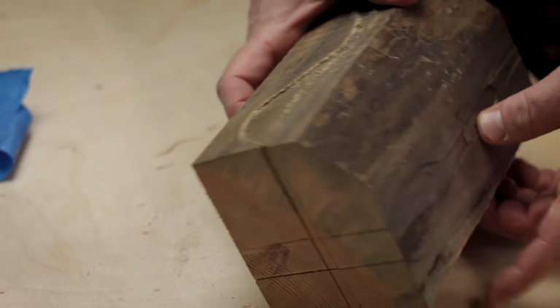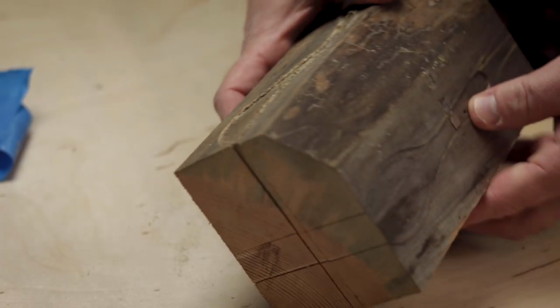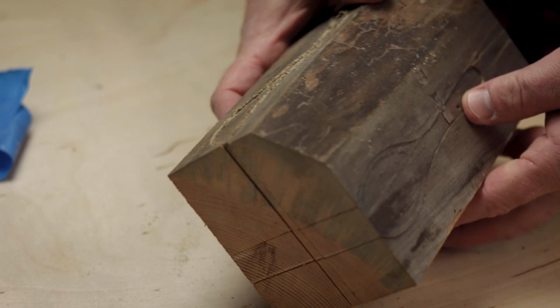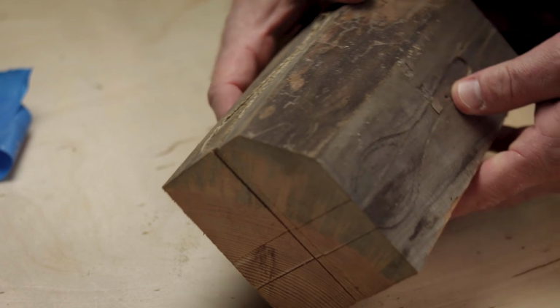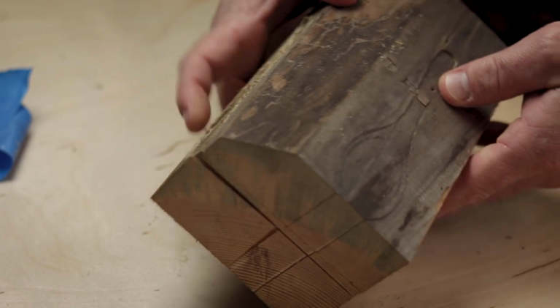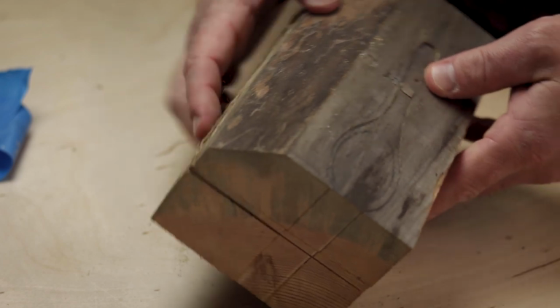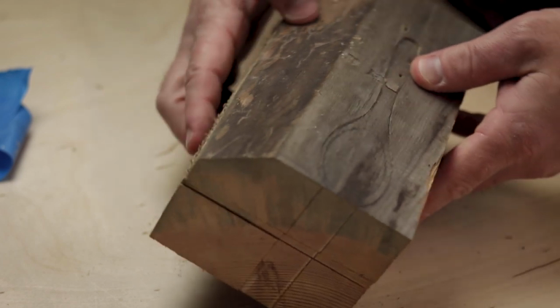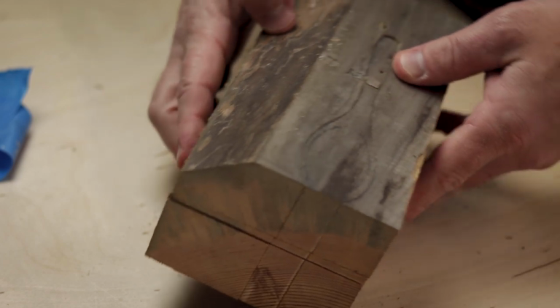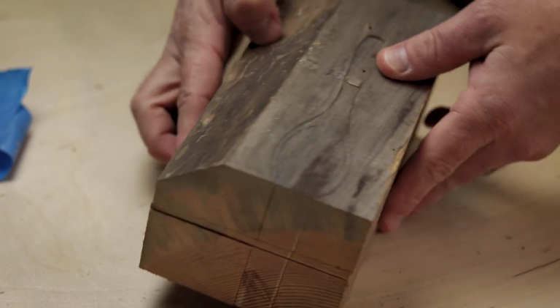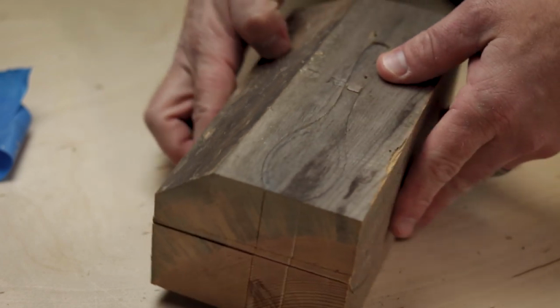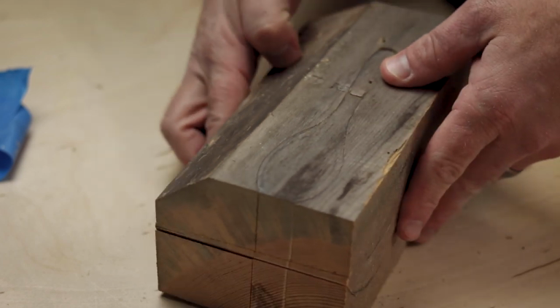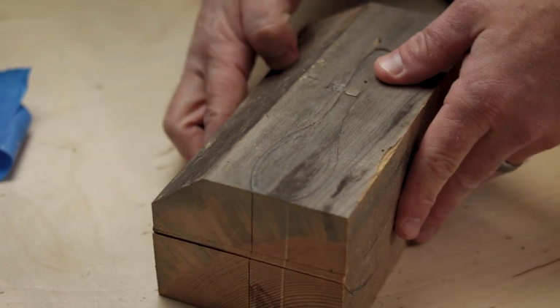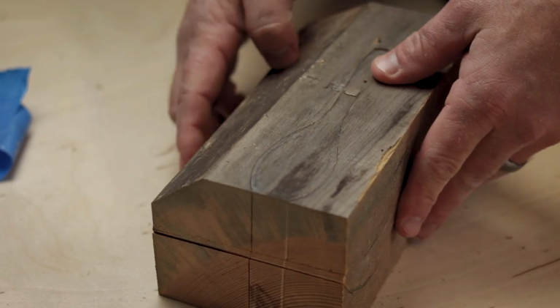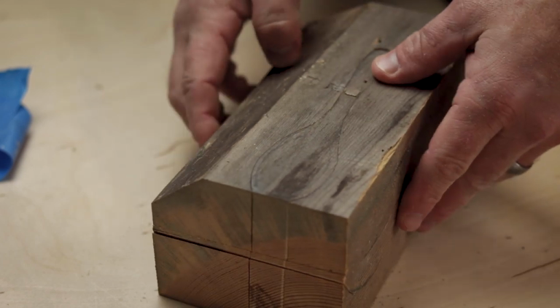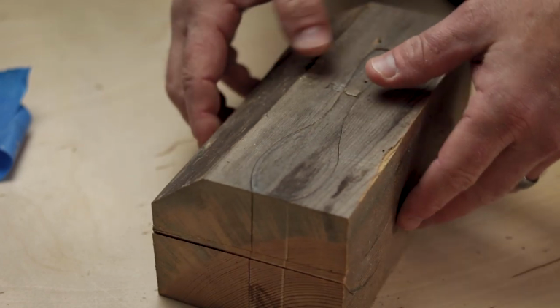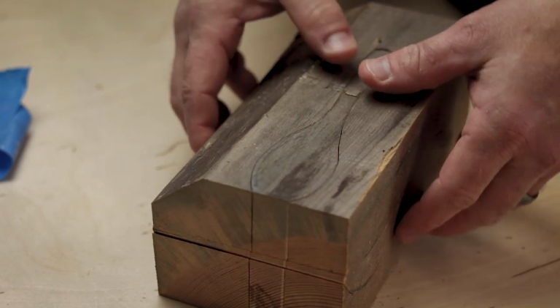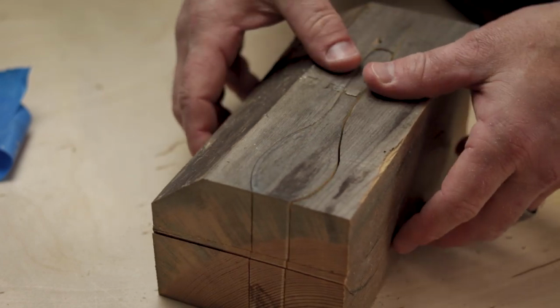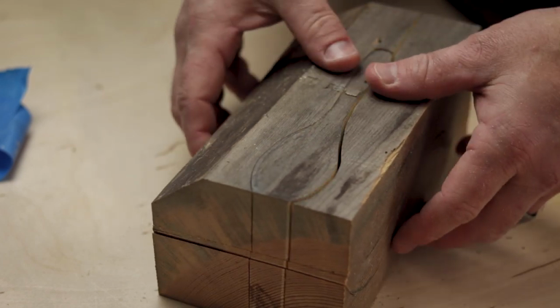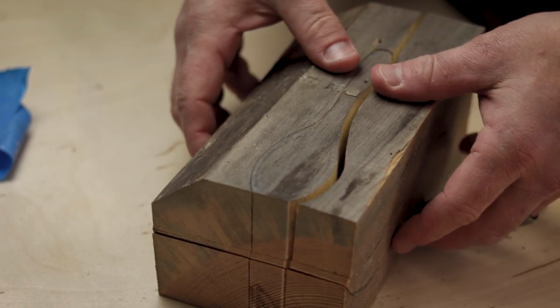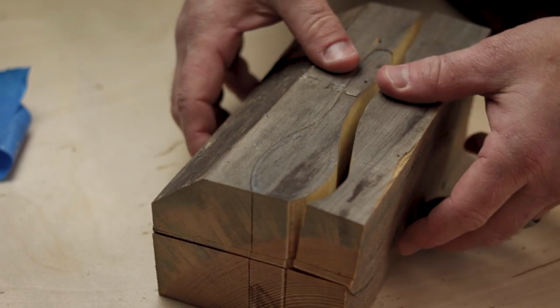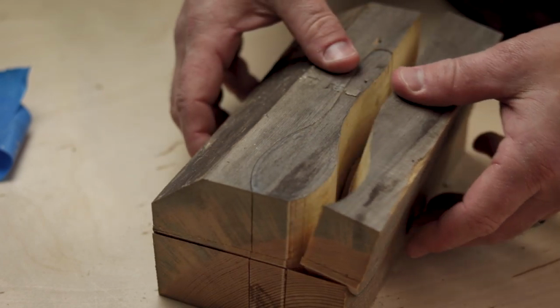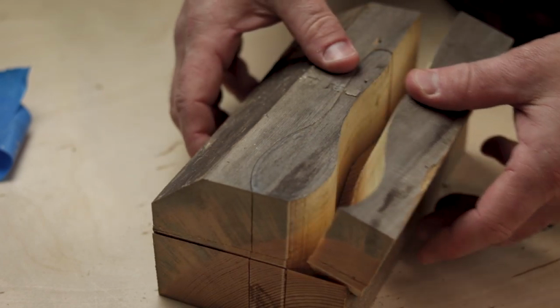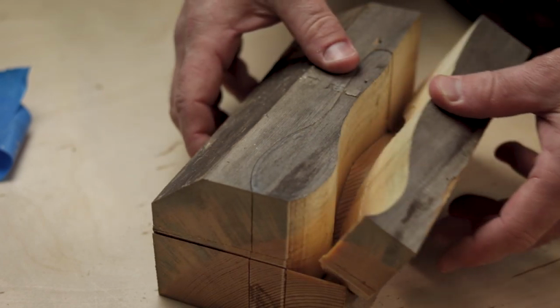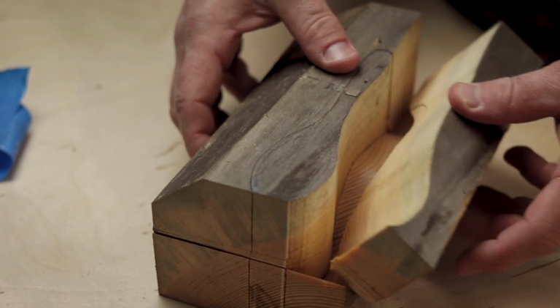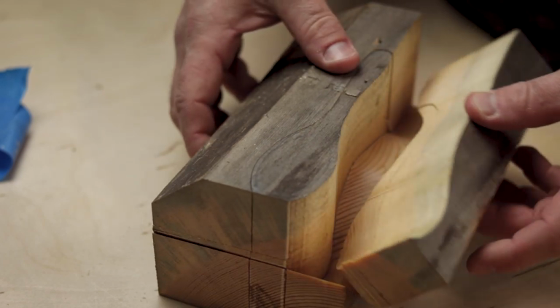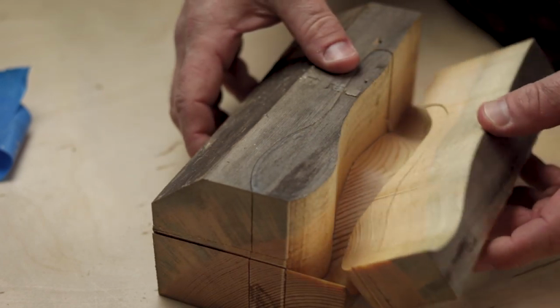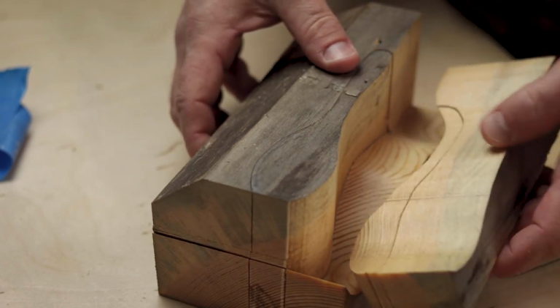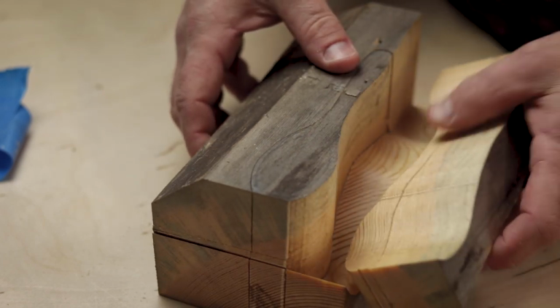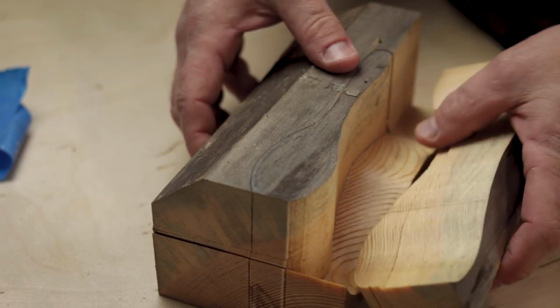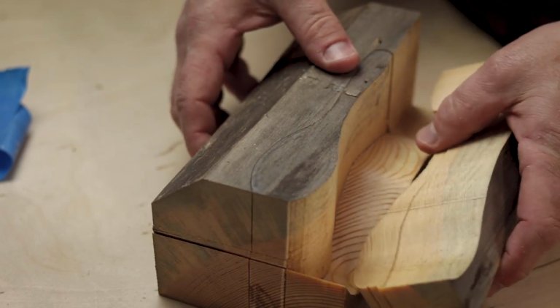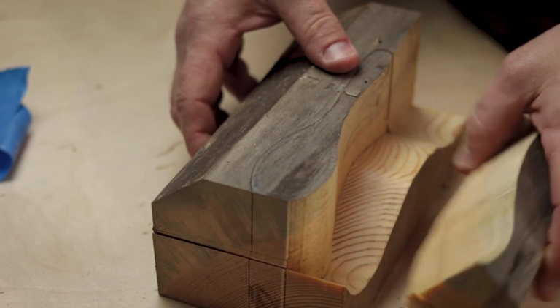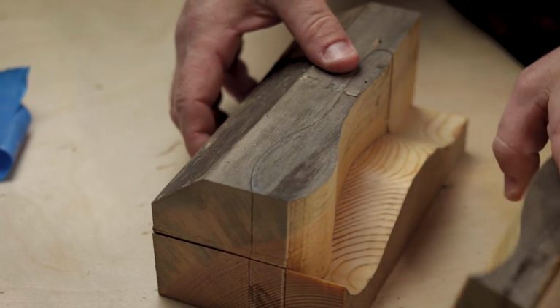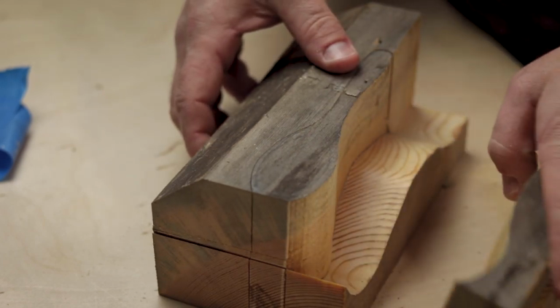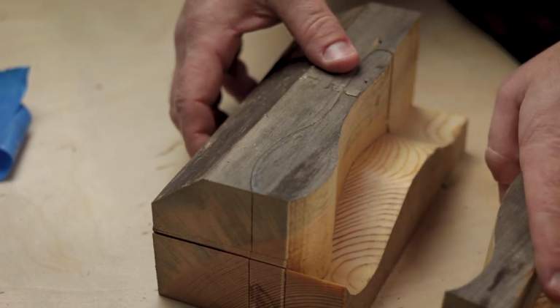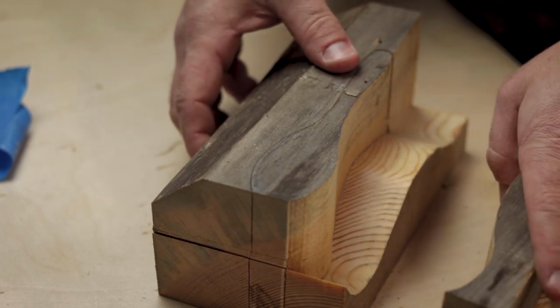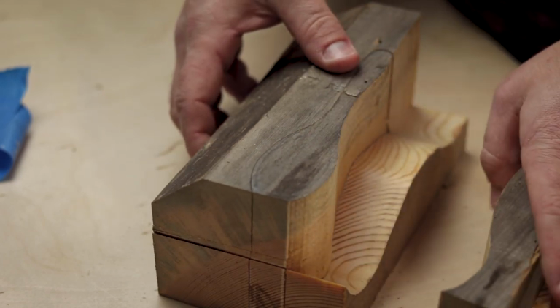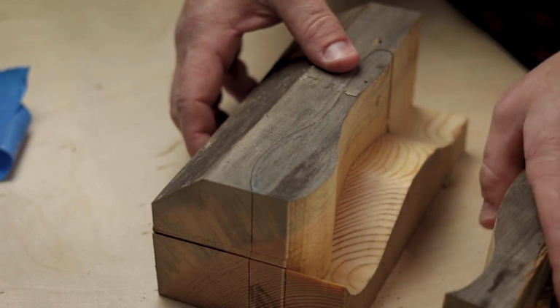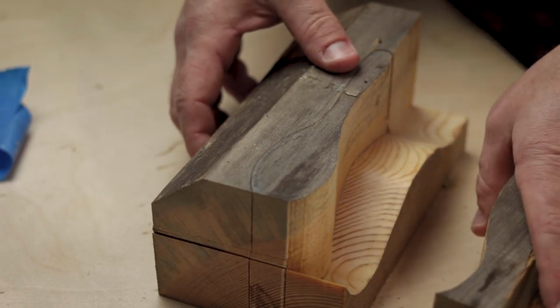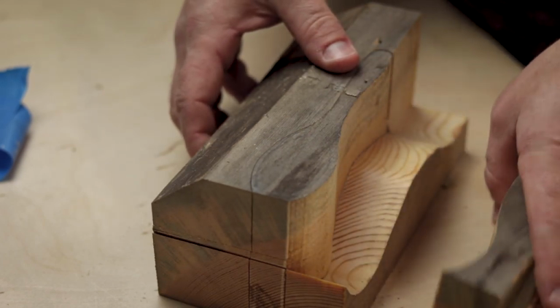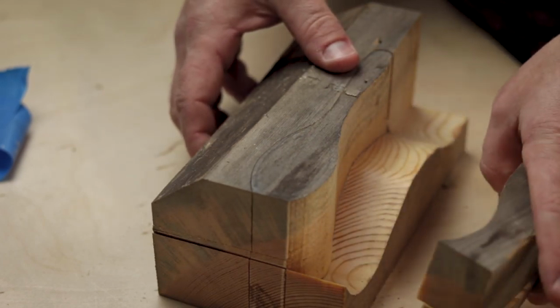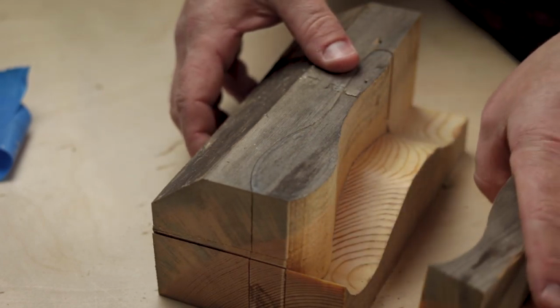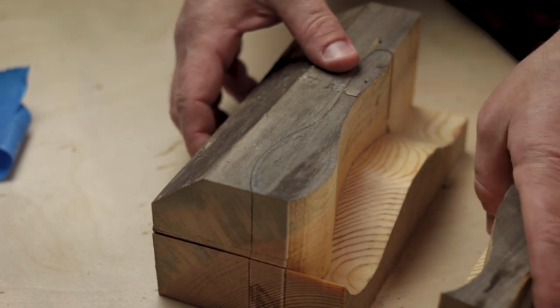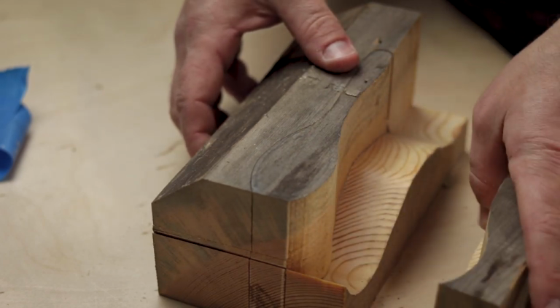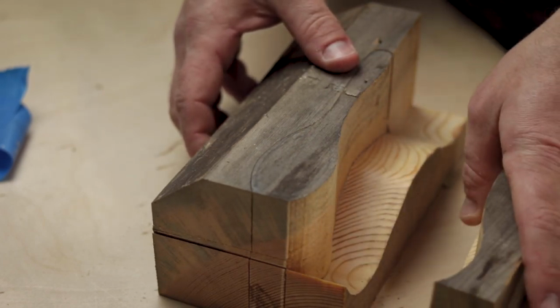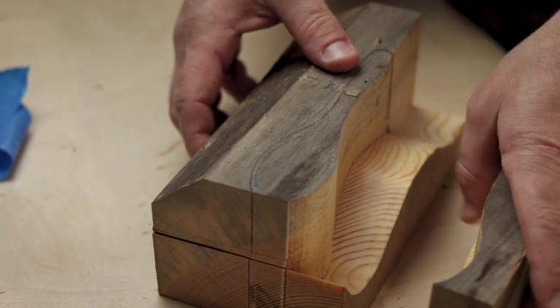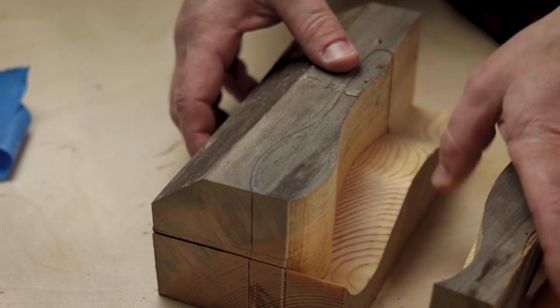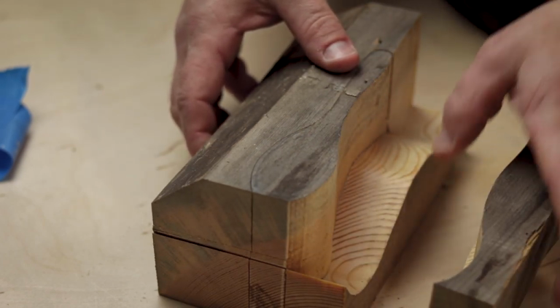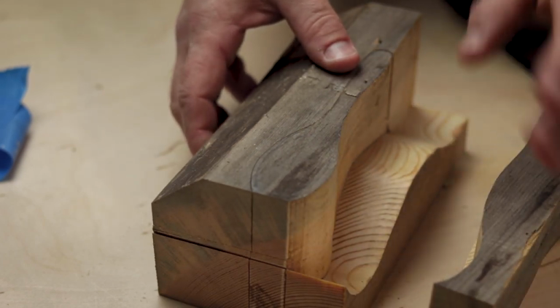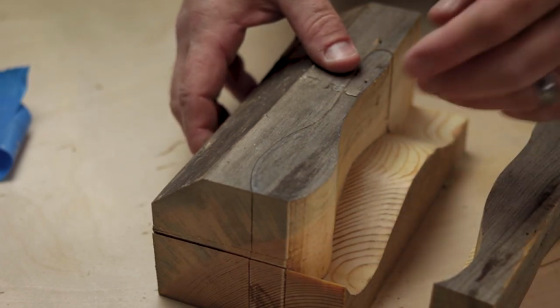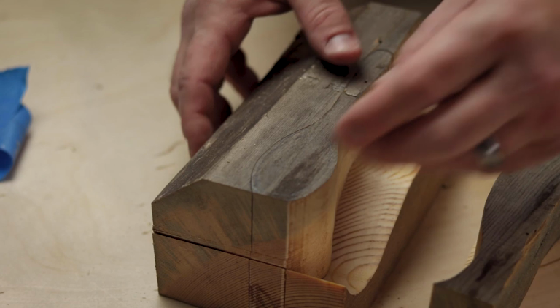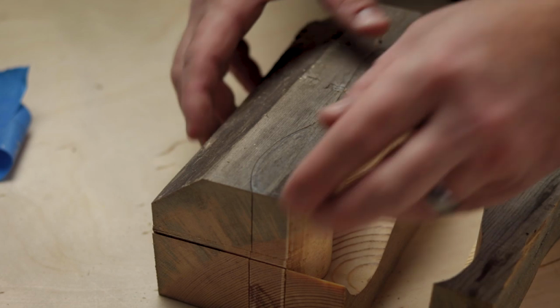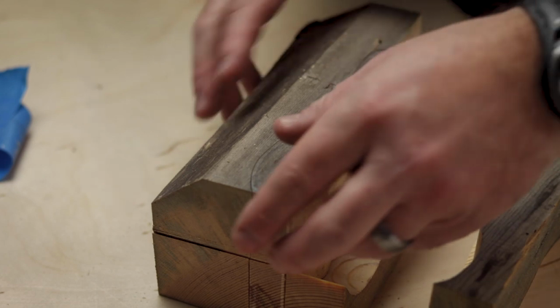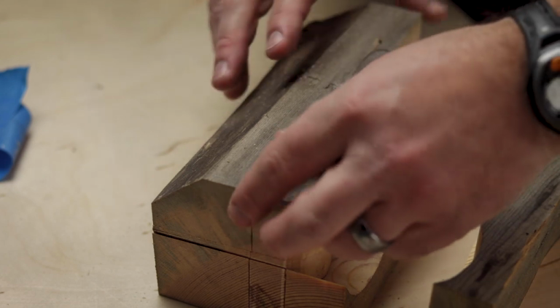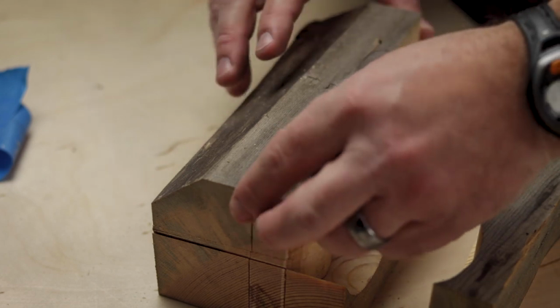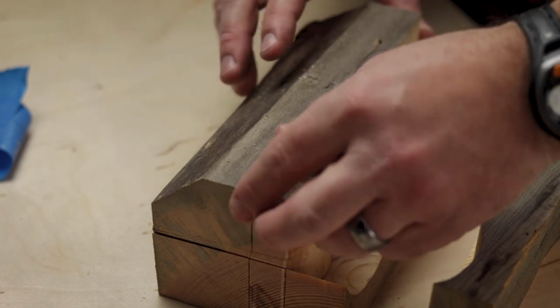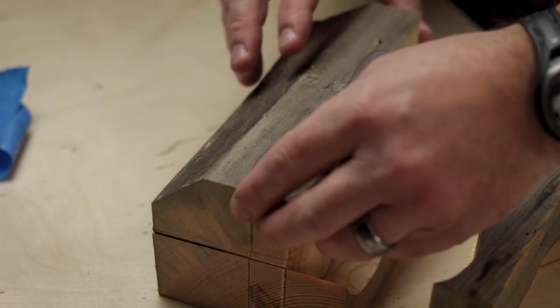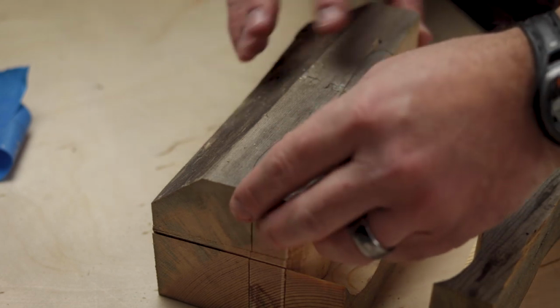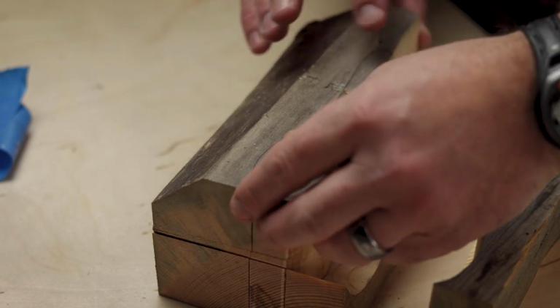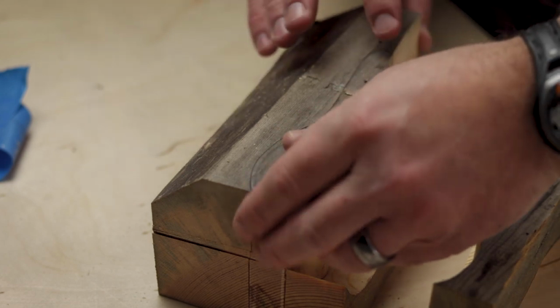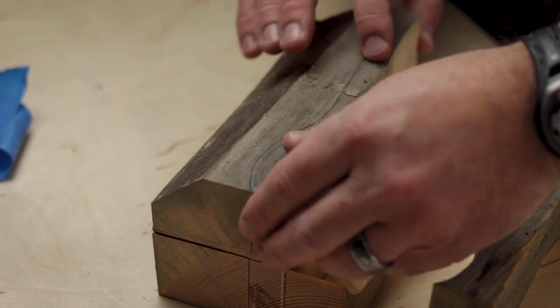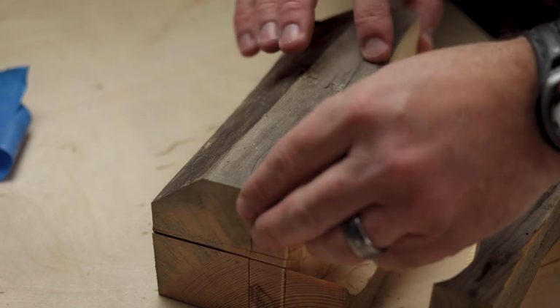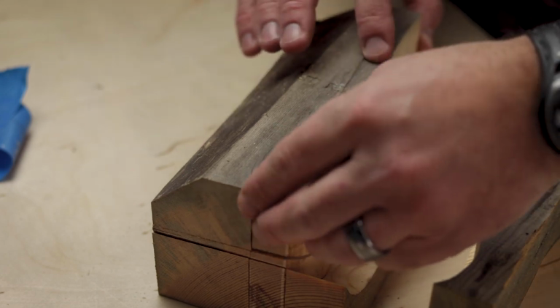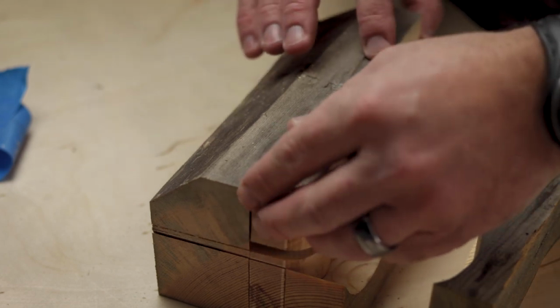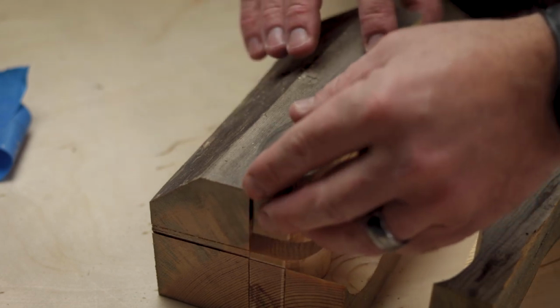Here you can see when I take the tape off it's like a puzzle, and in the middle of that puzzle is going to be our spoon shape.